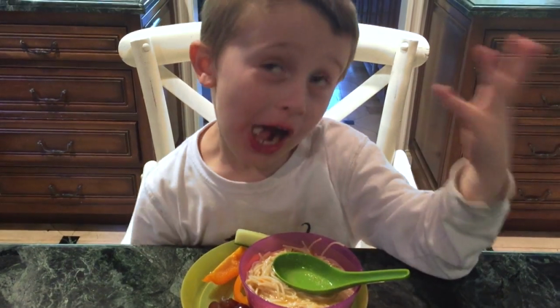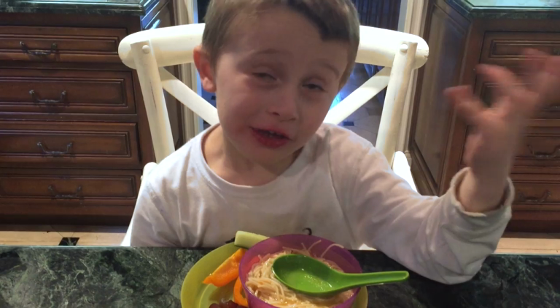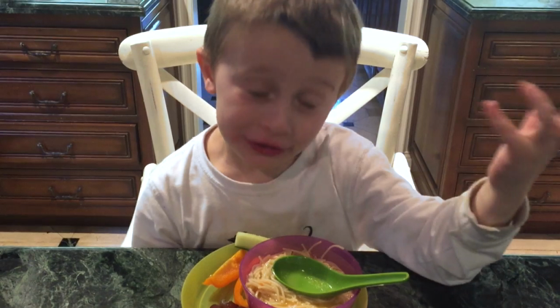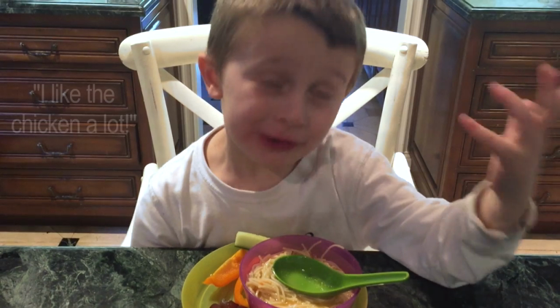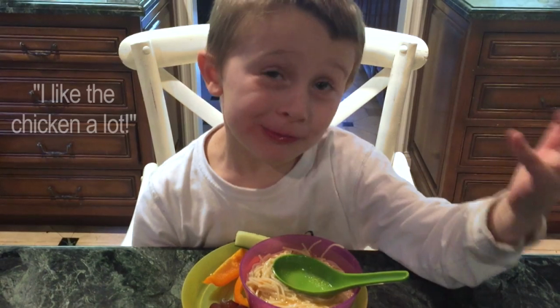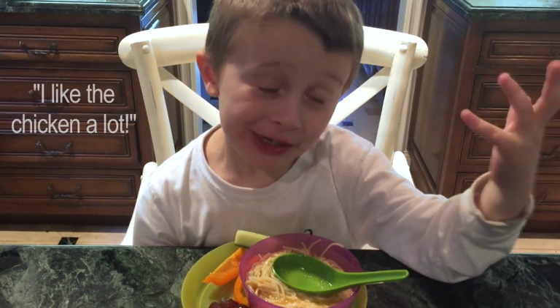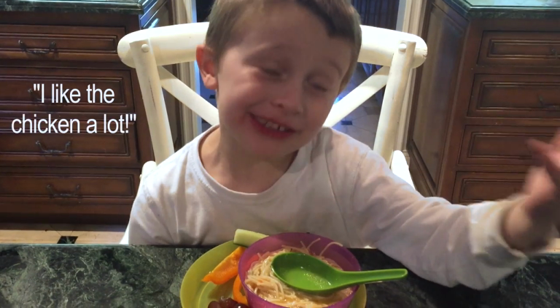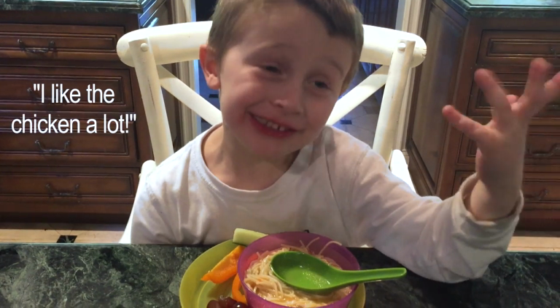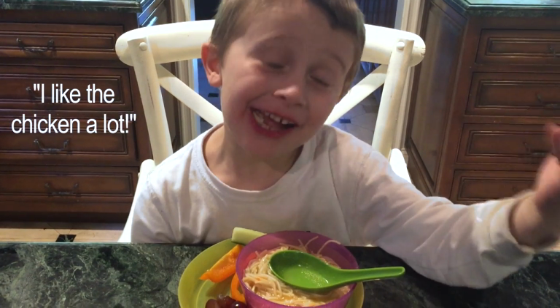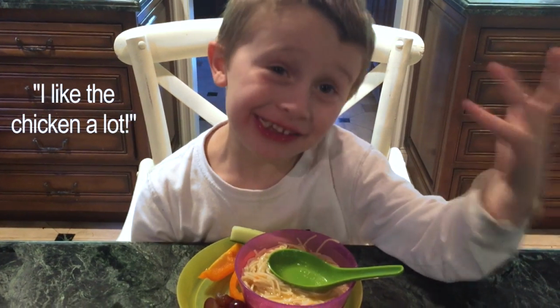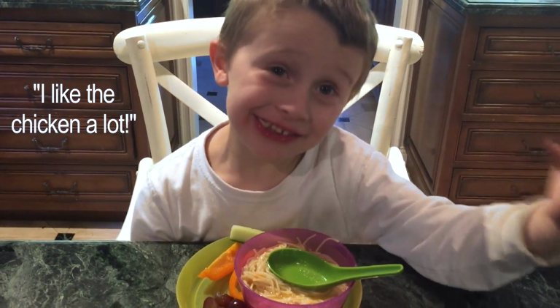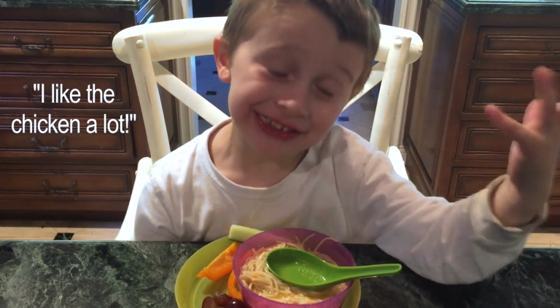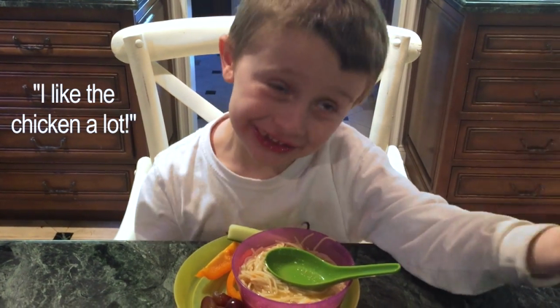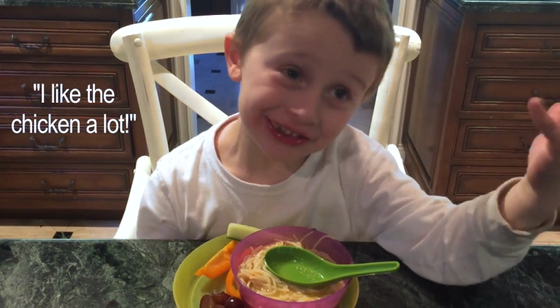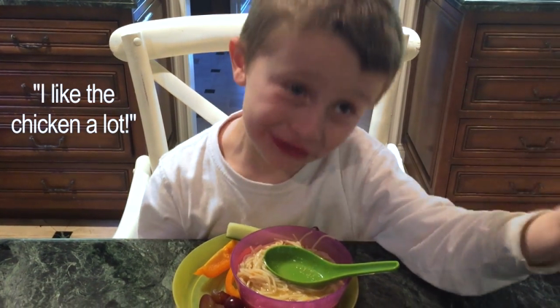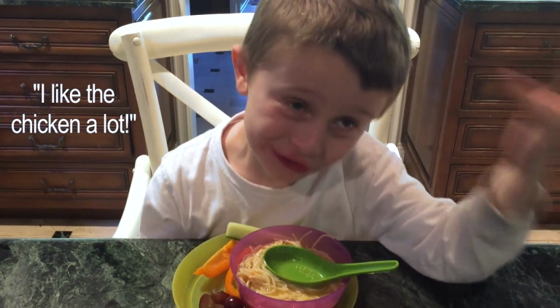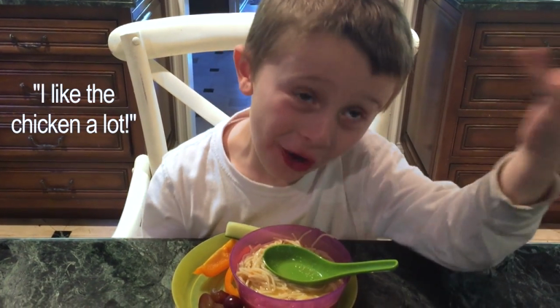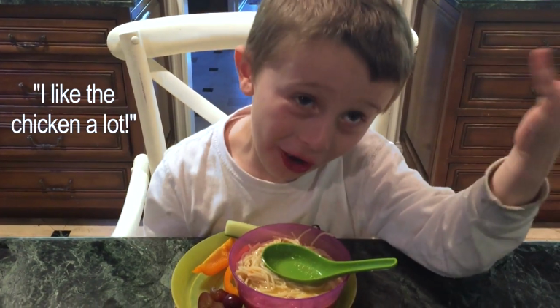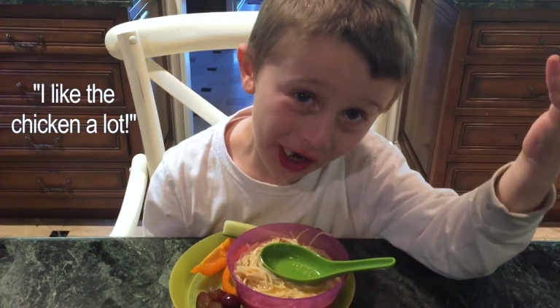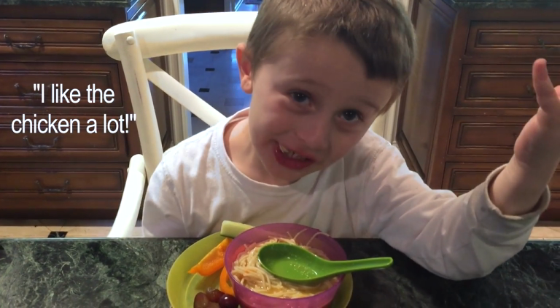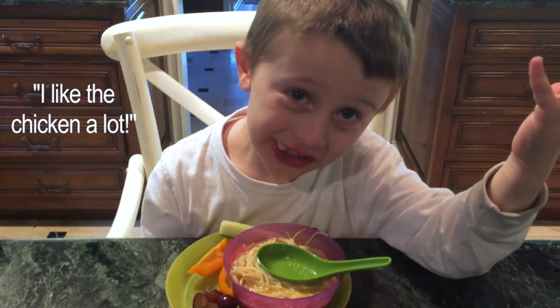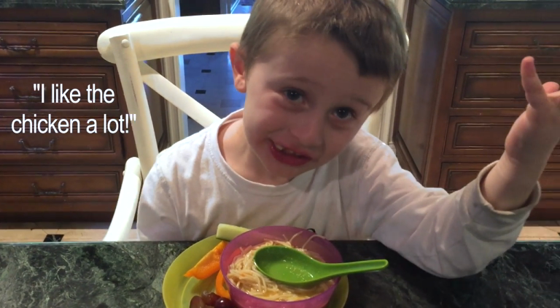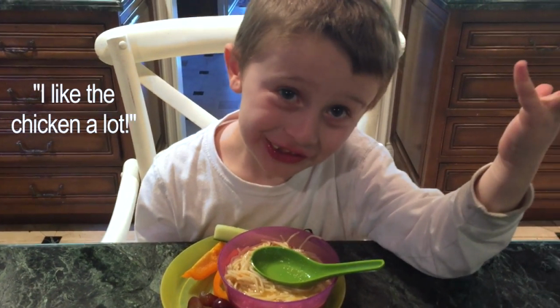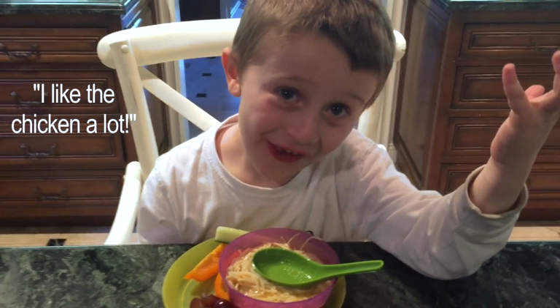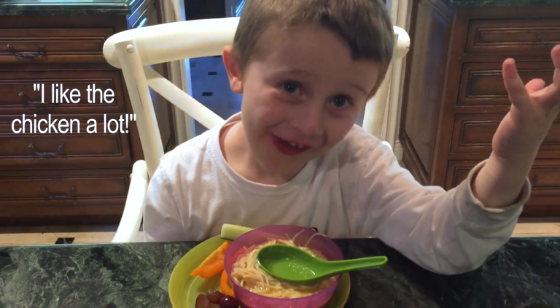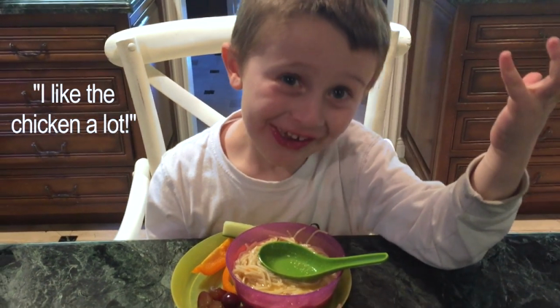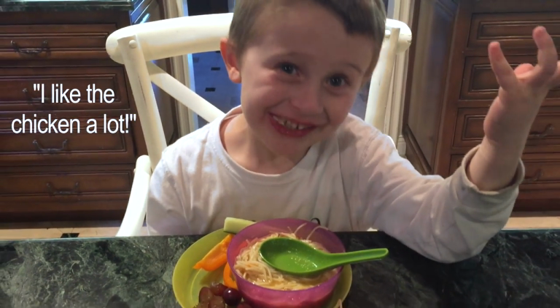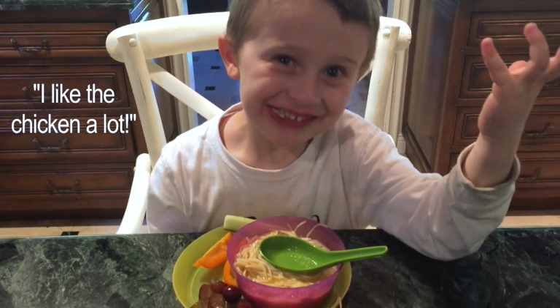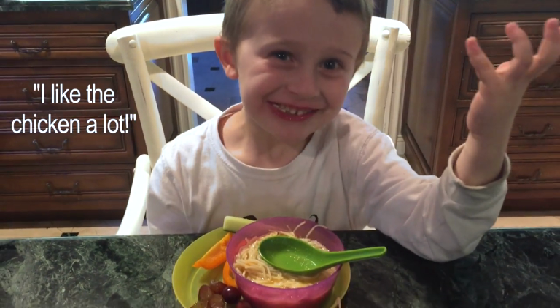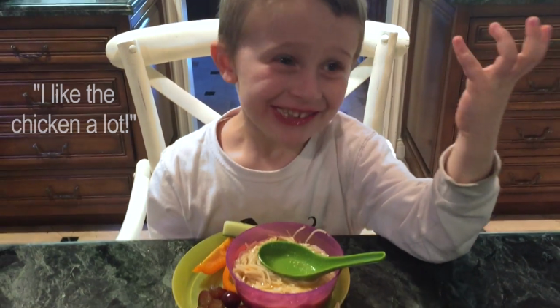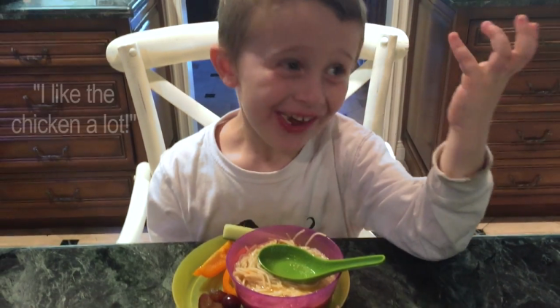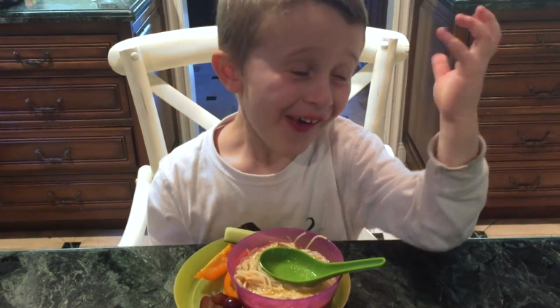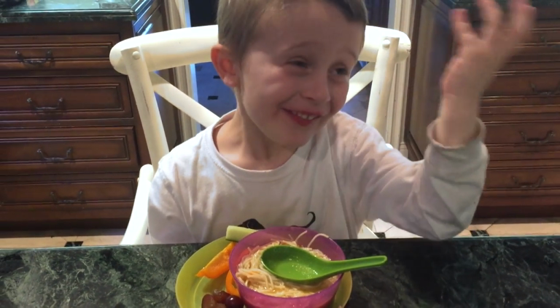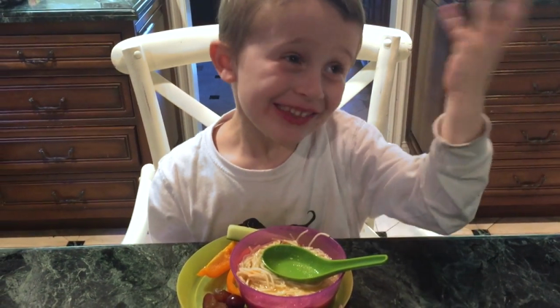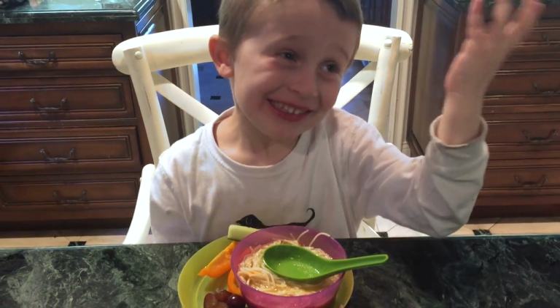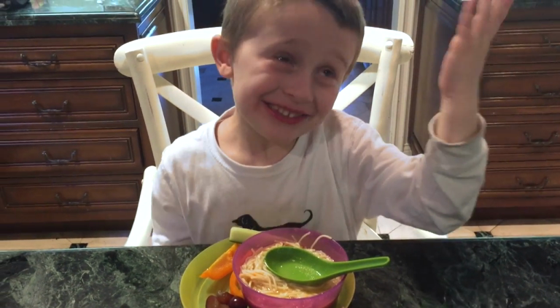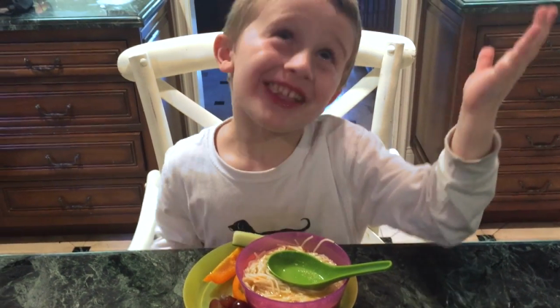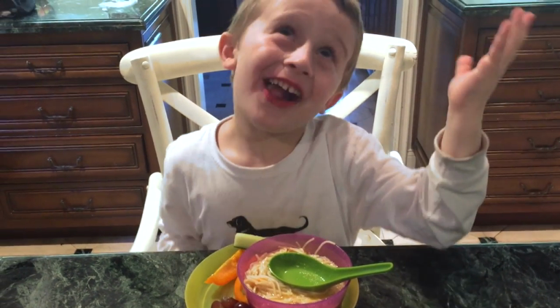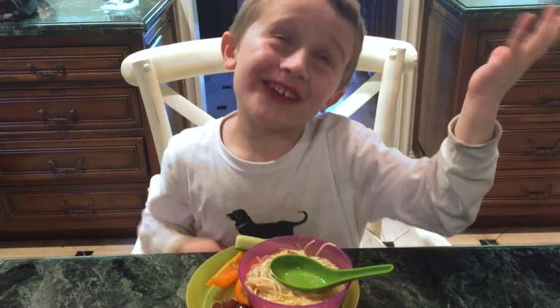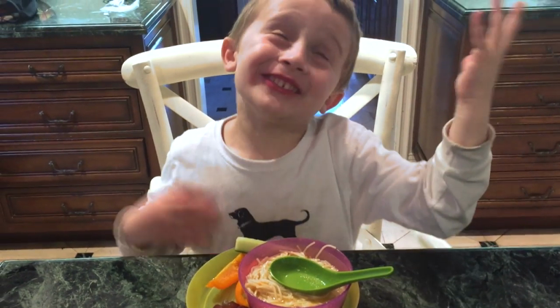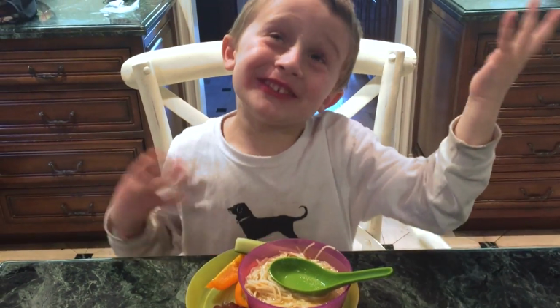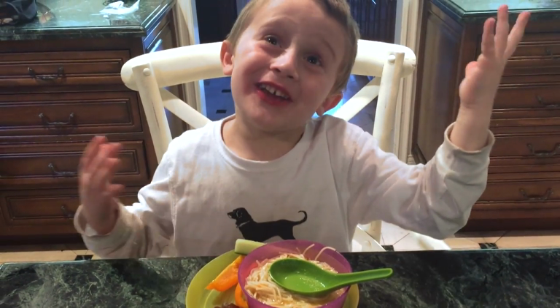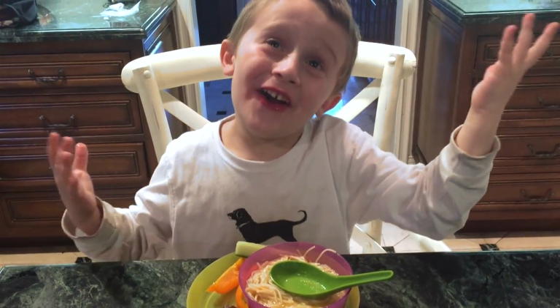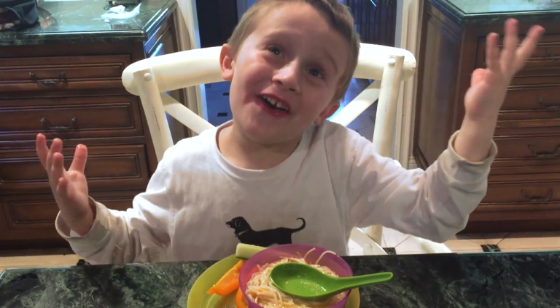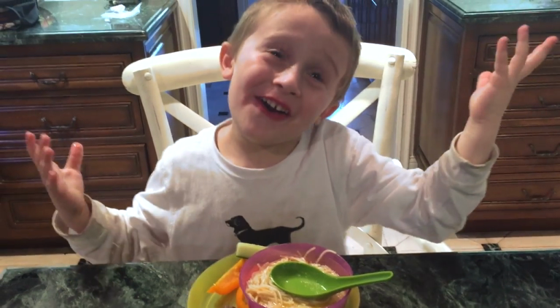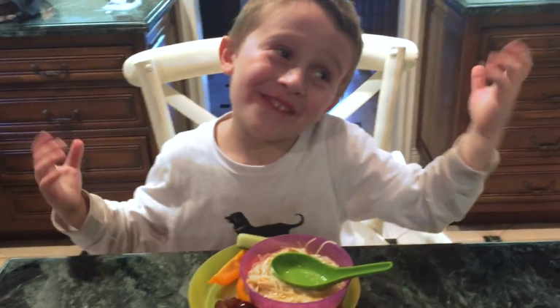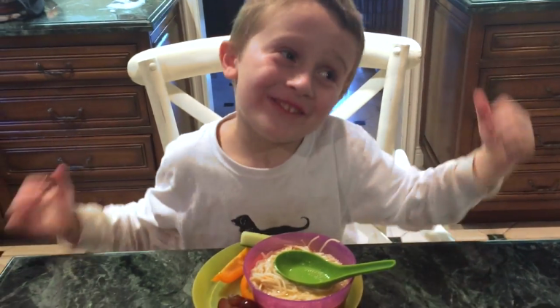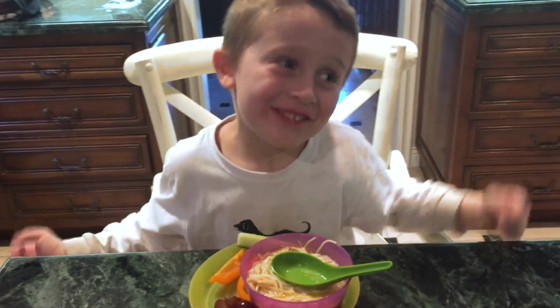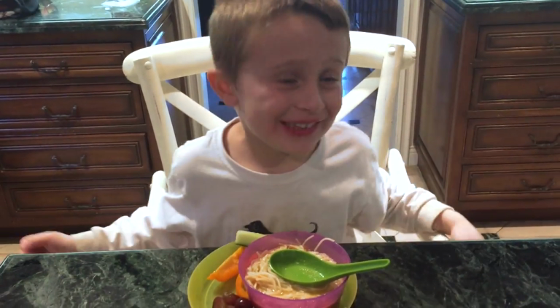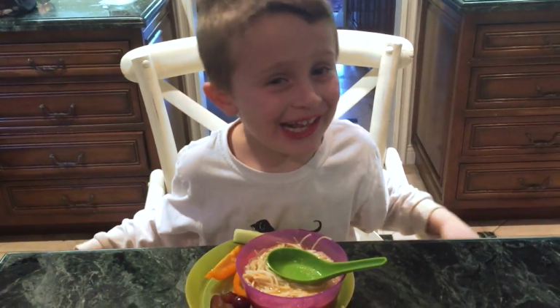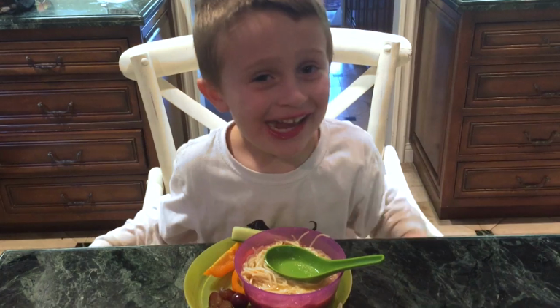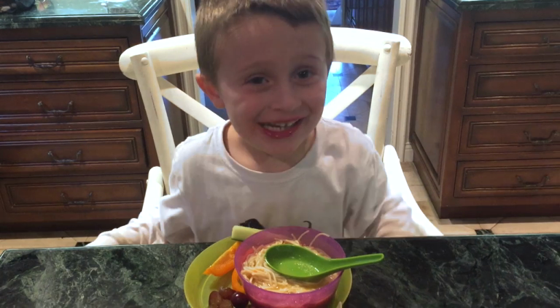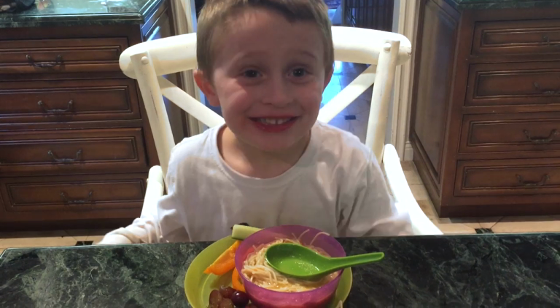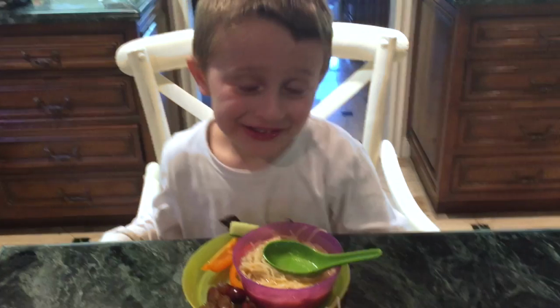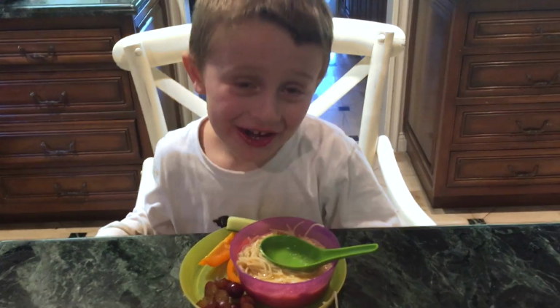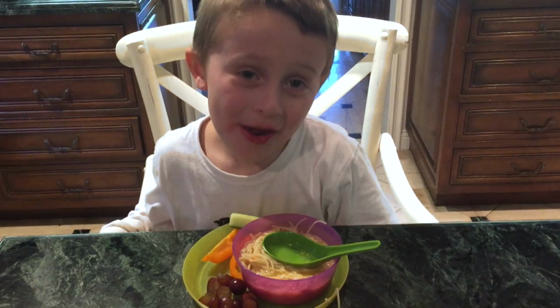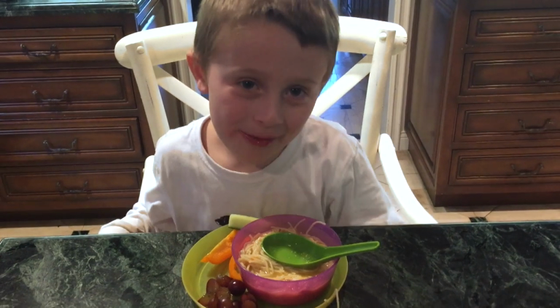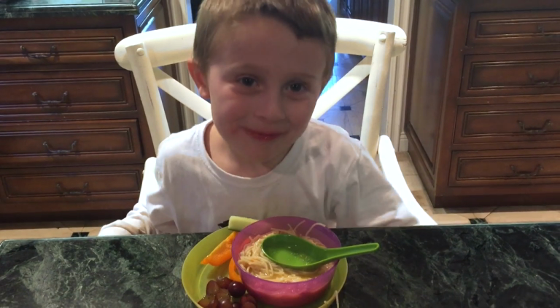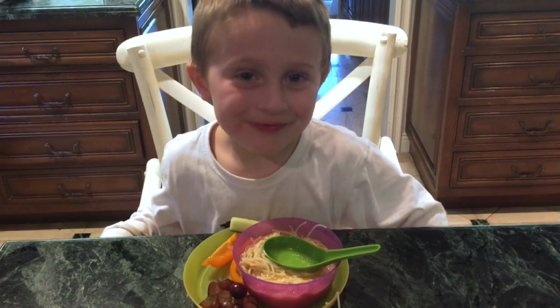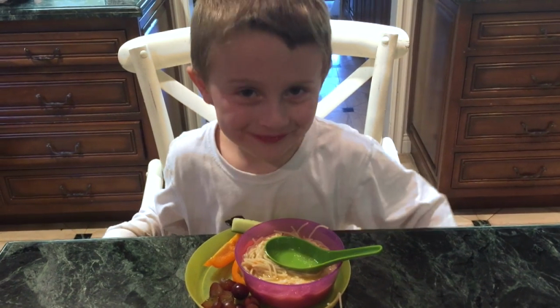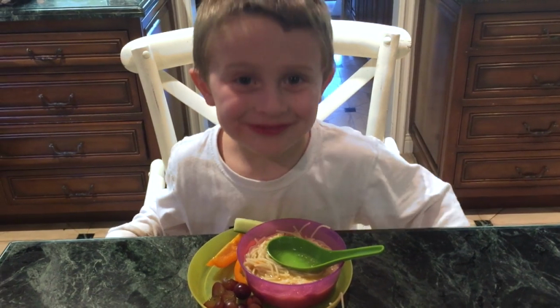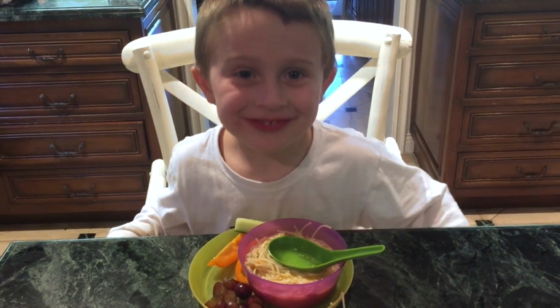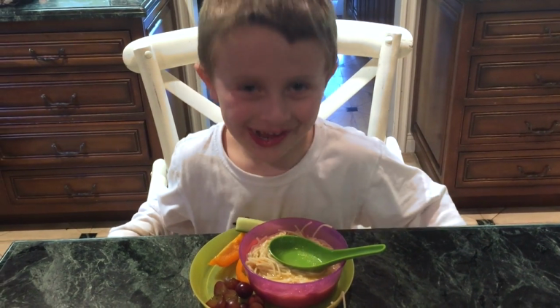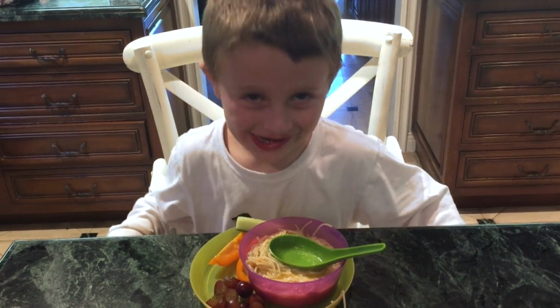I don't know — I like the chicken a lot! Is it good, the soup? Thank you.